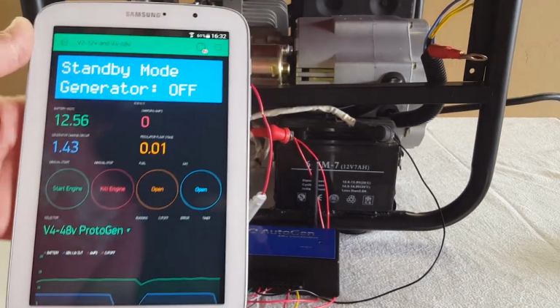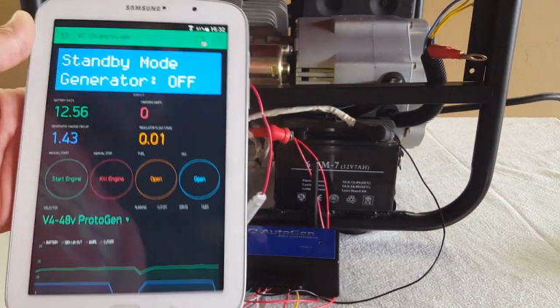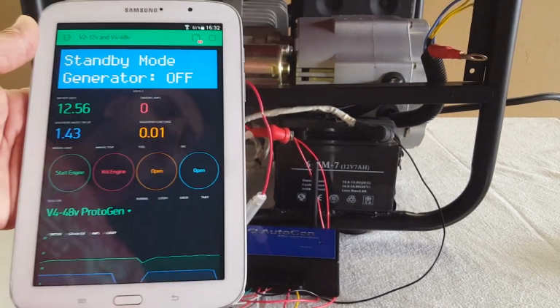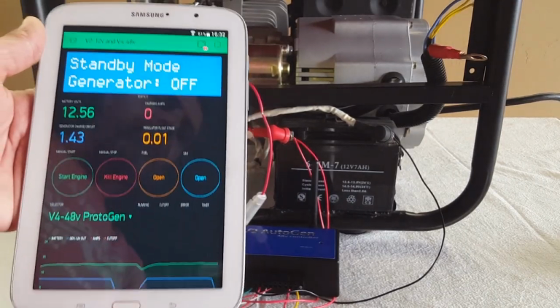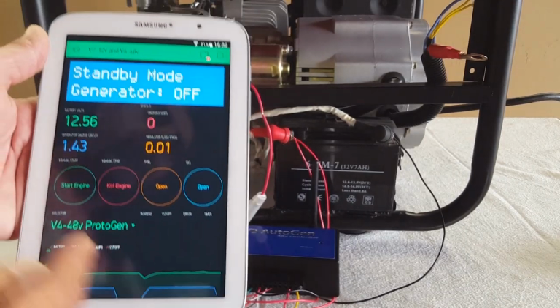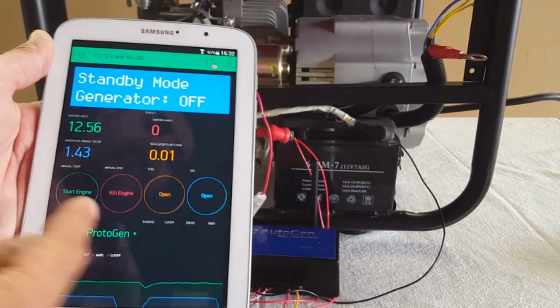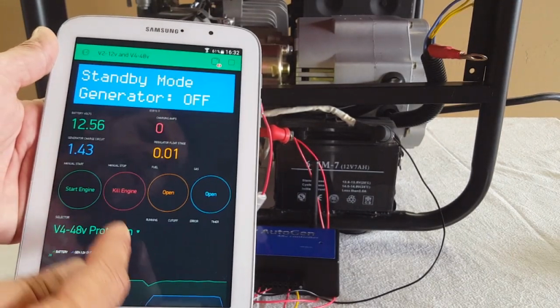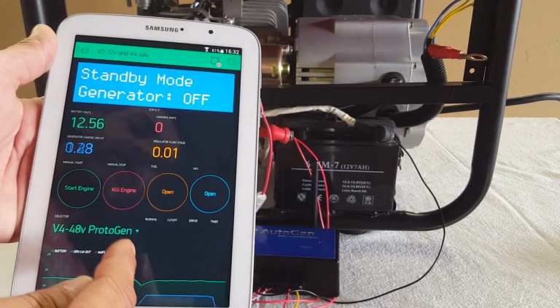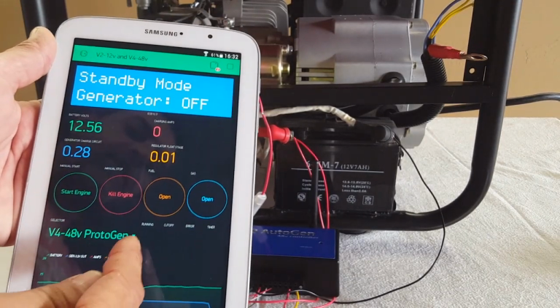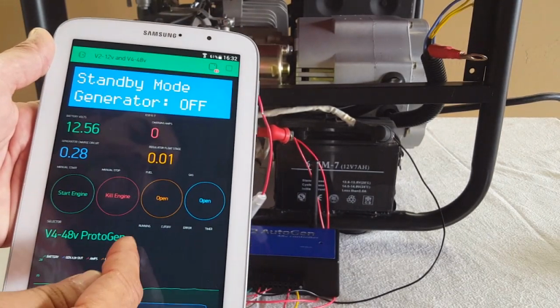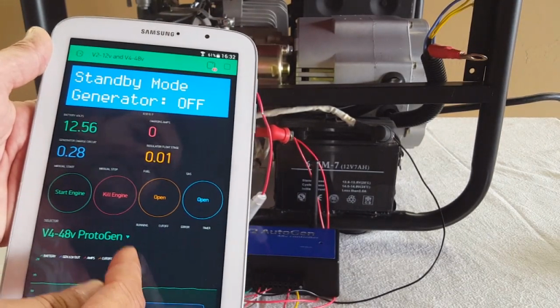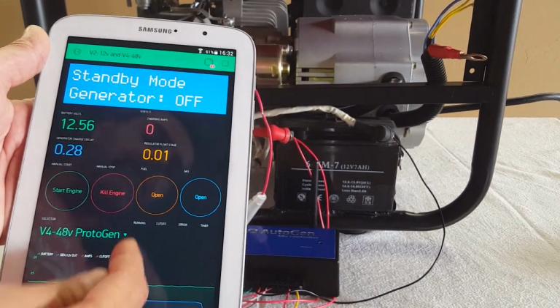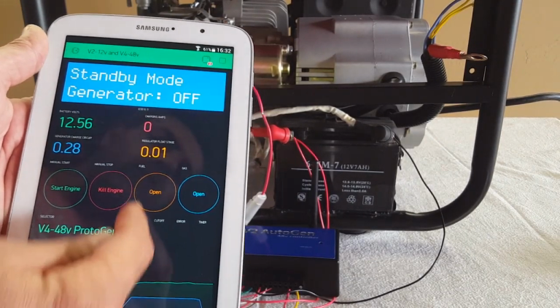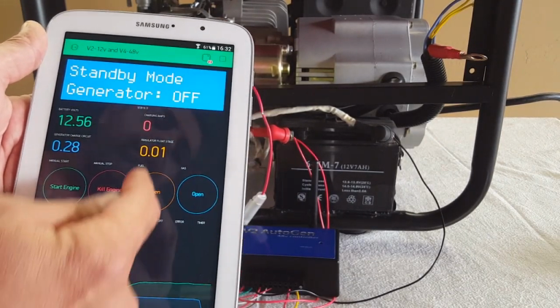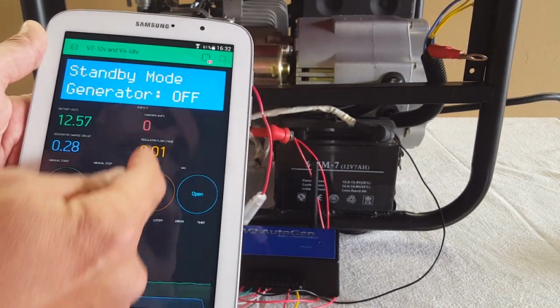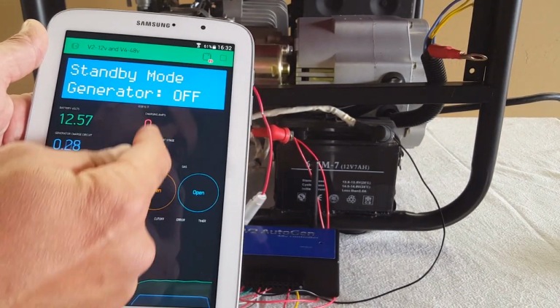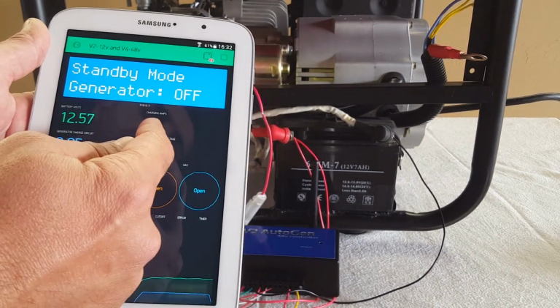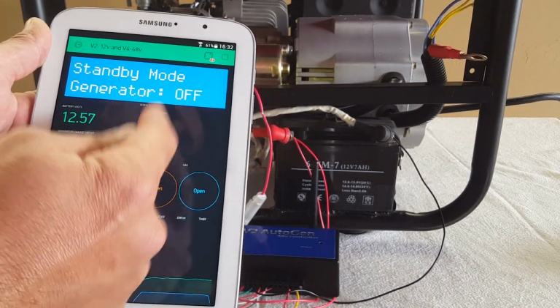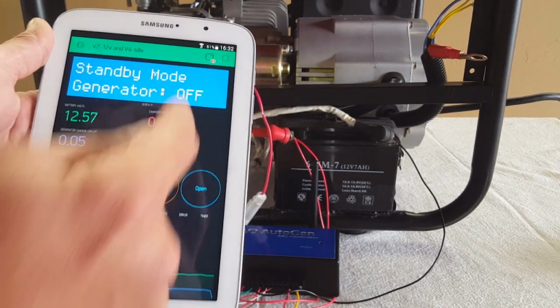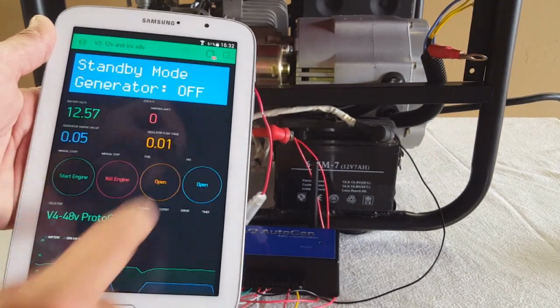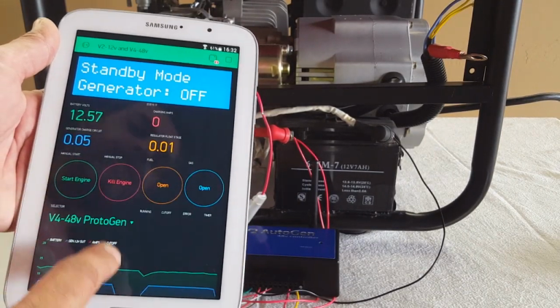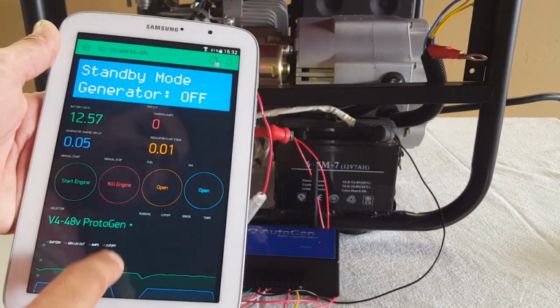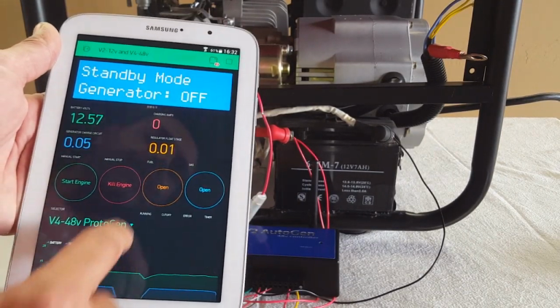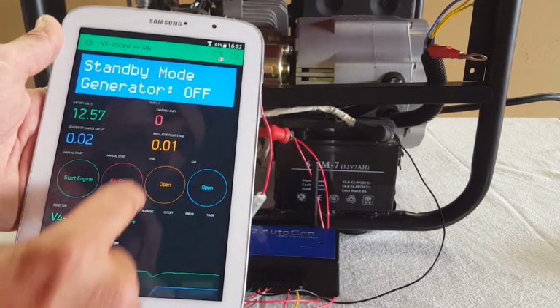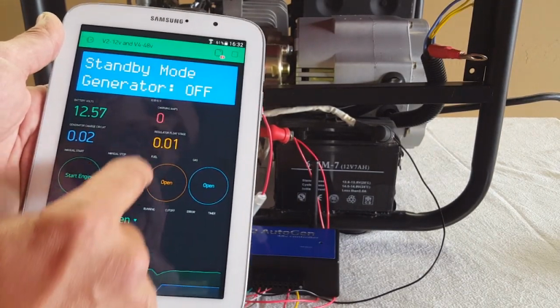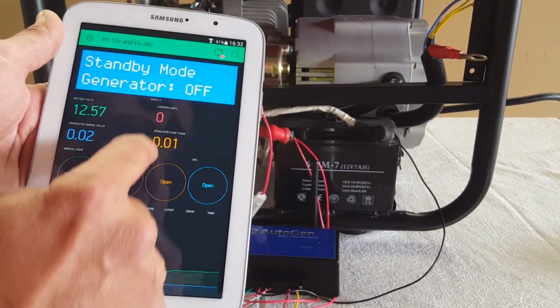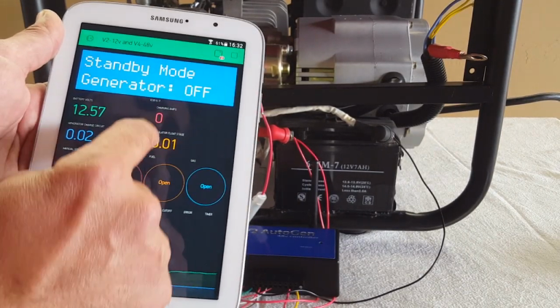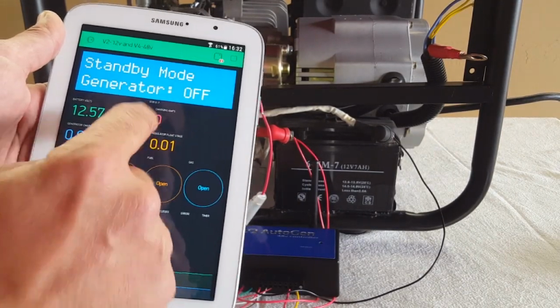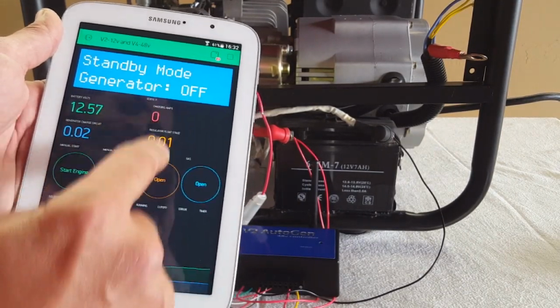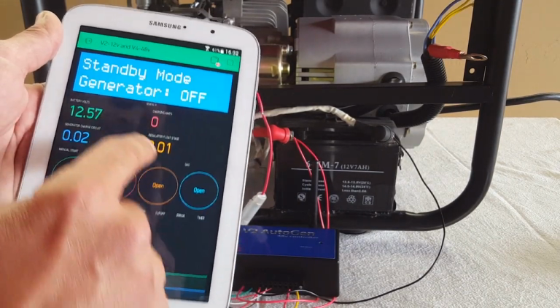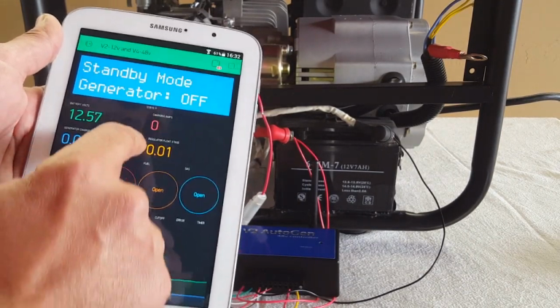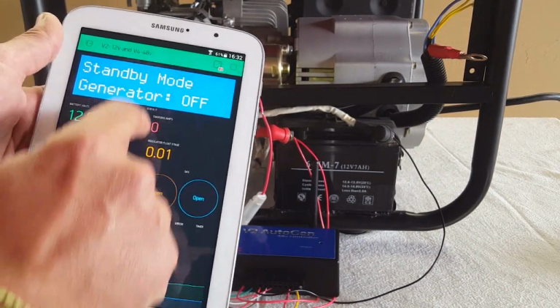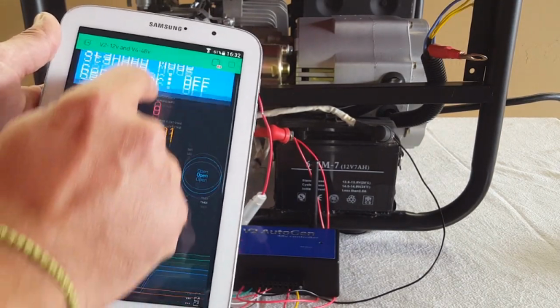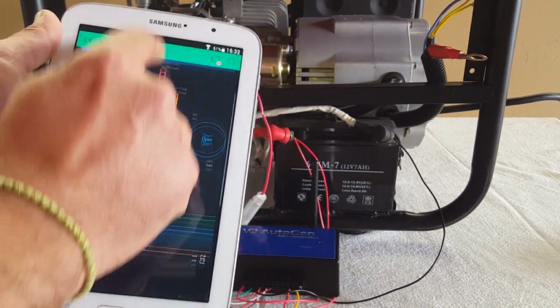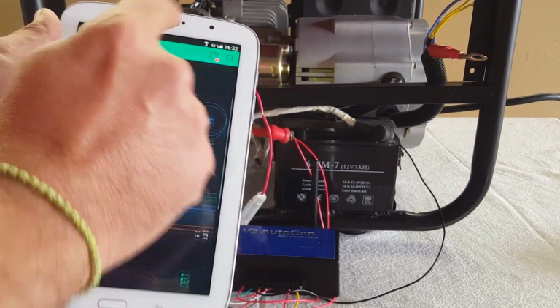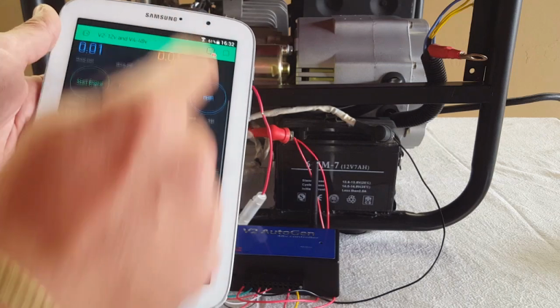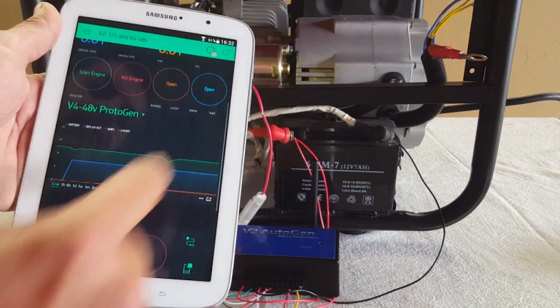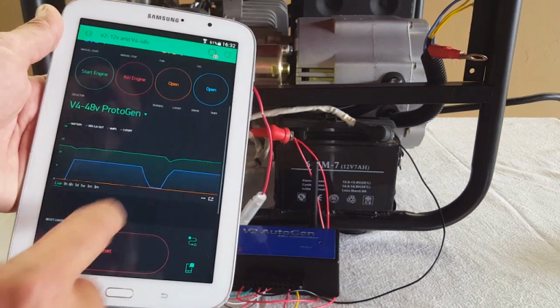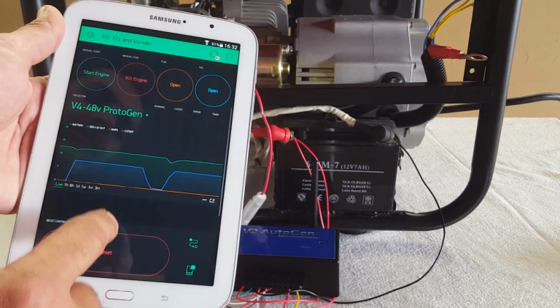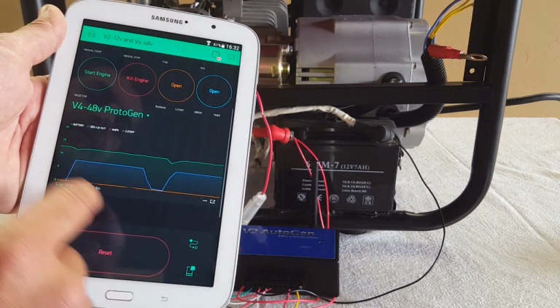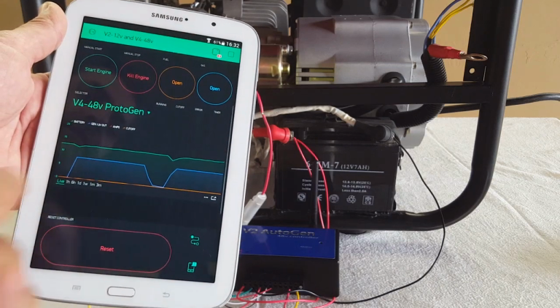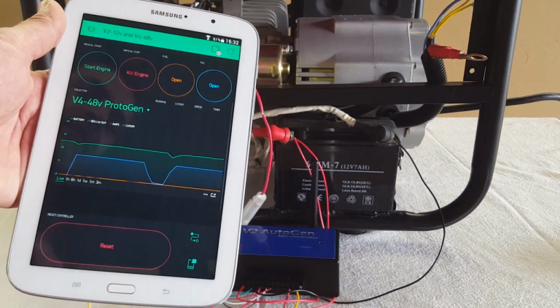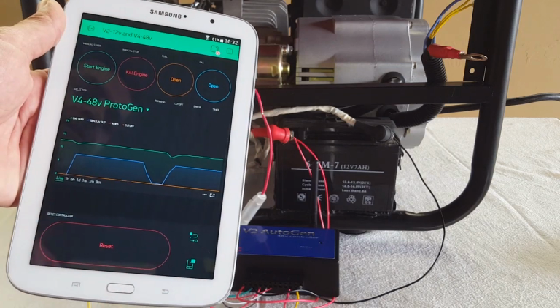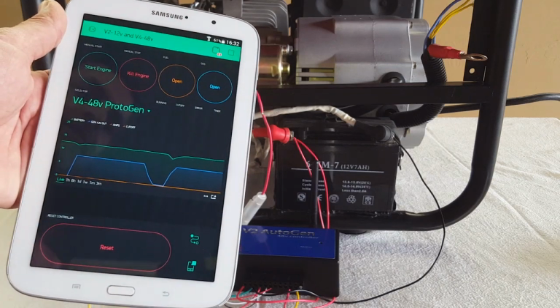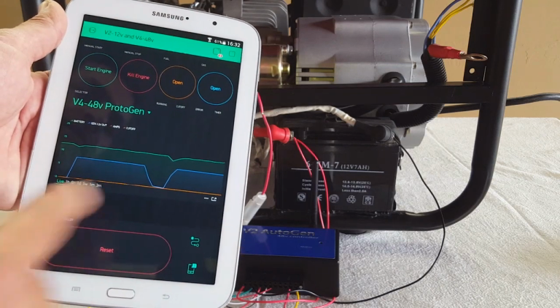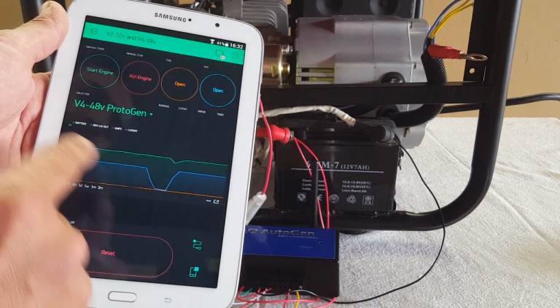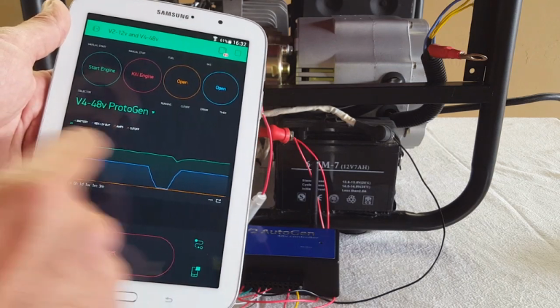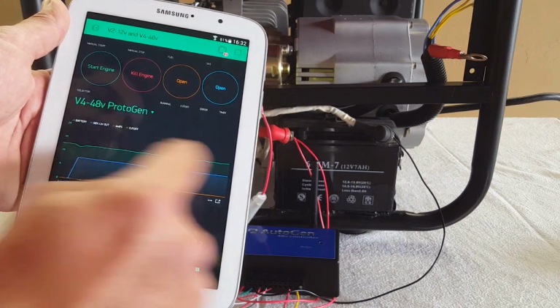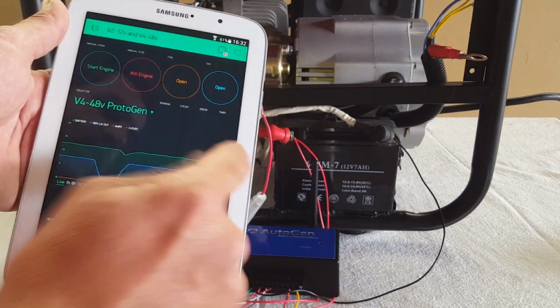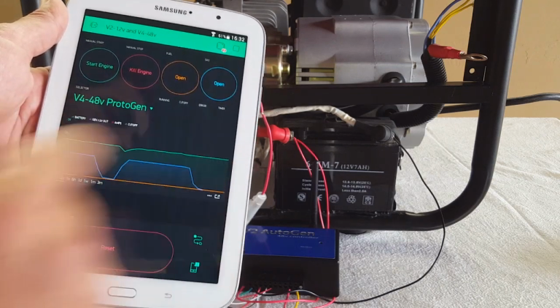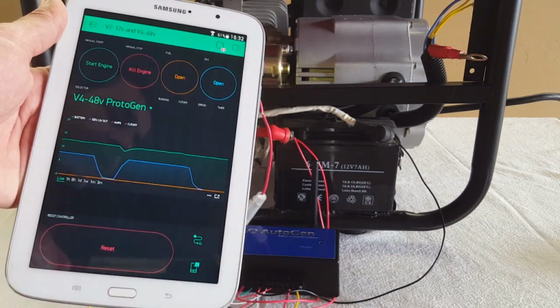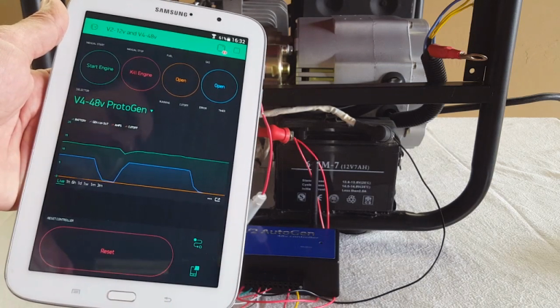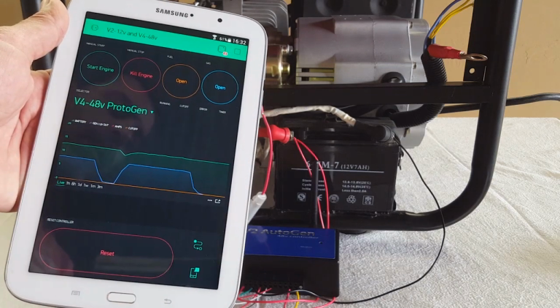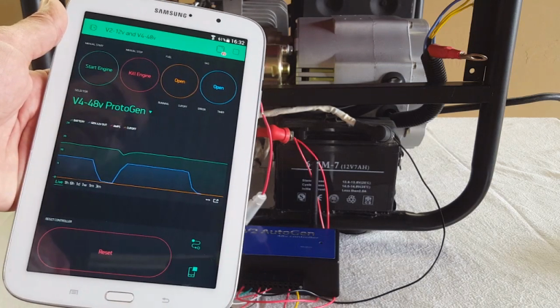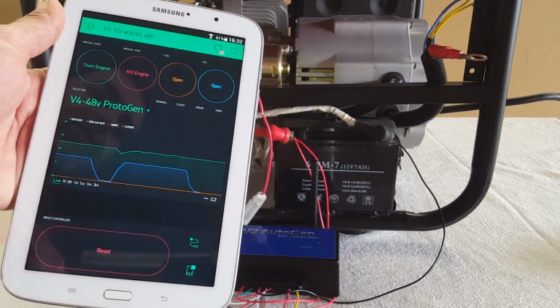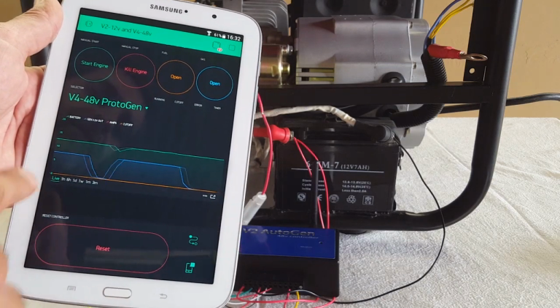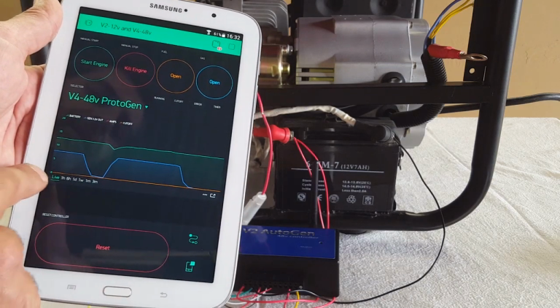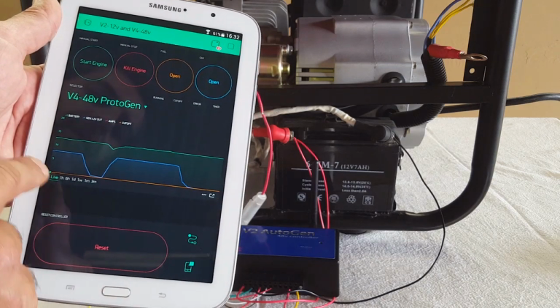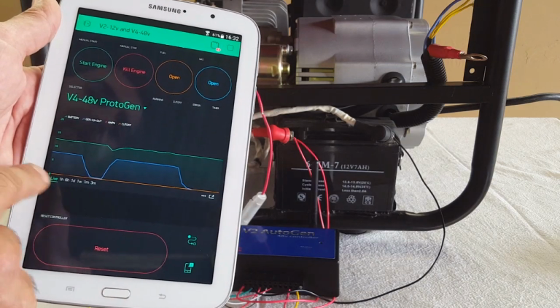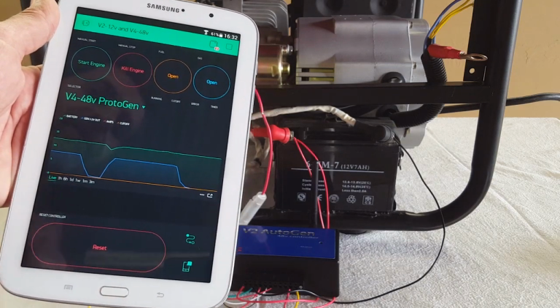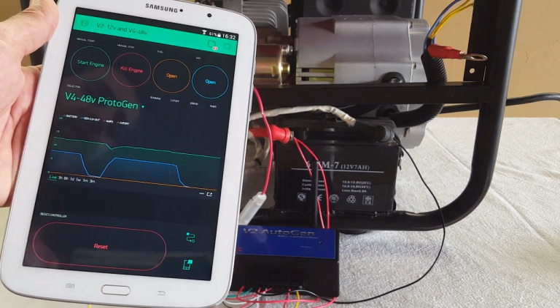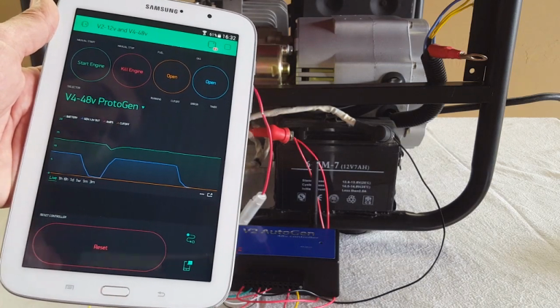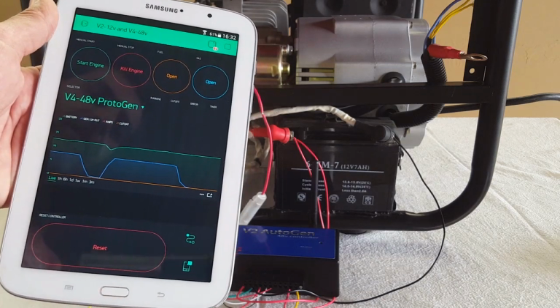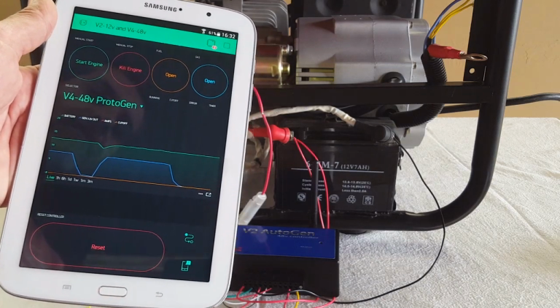Another great feature within our application is a graph. At the moment it's live.